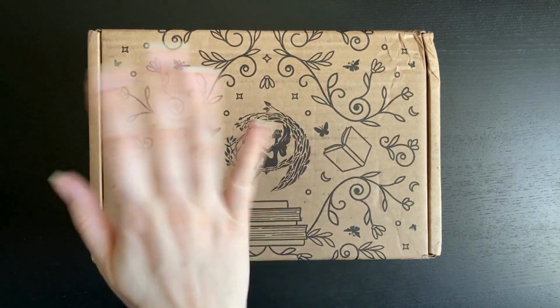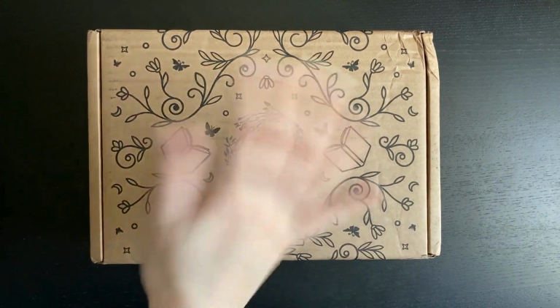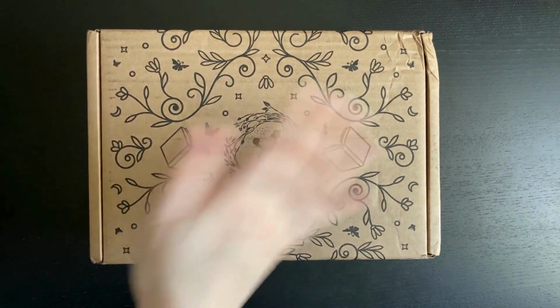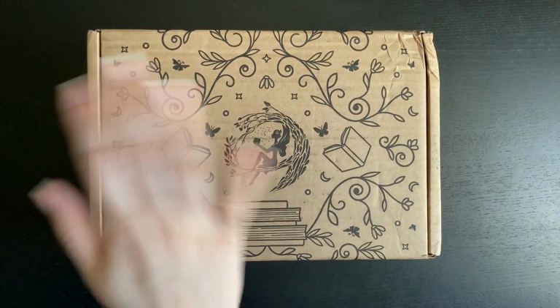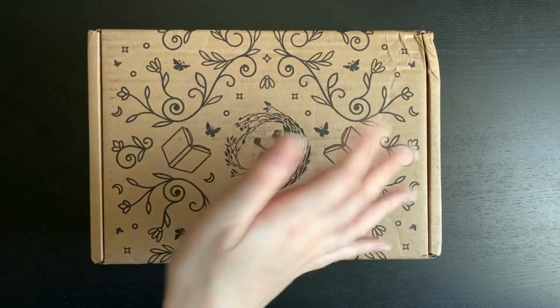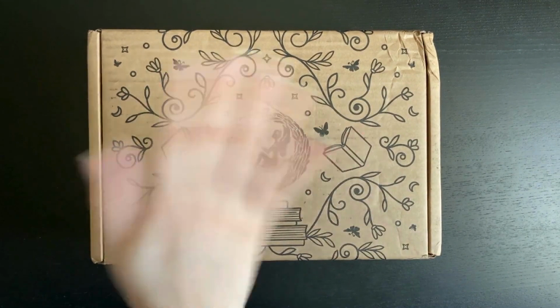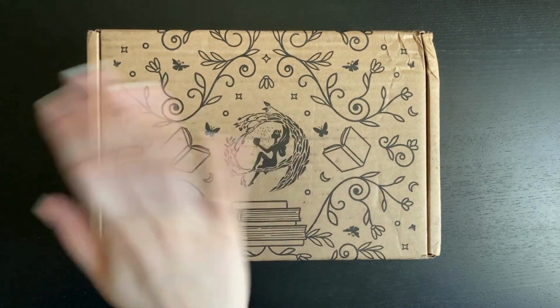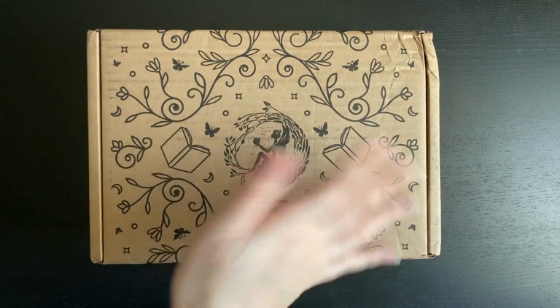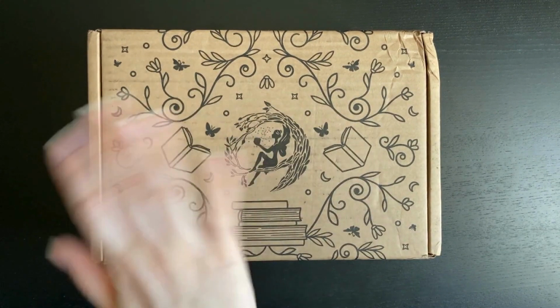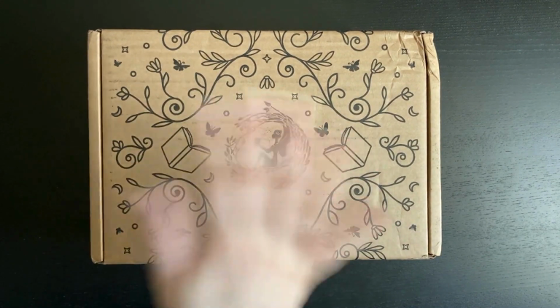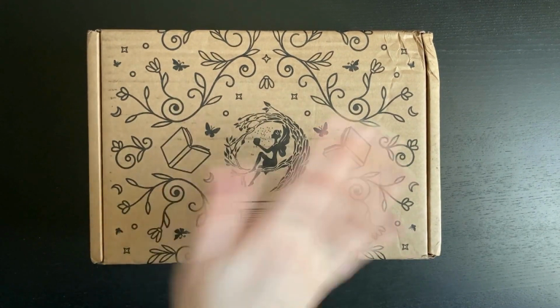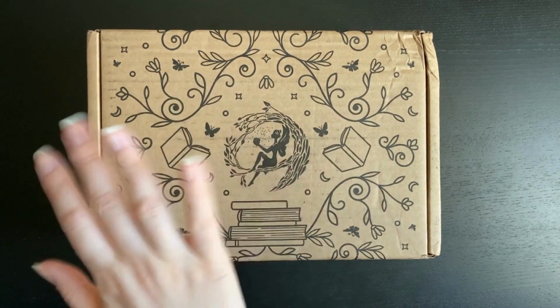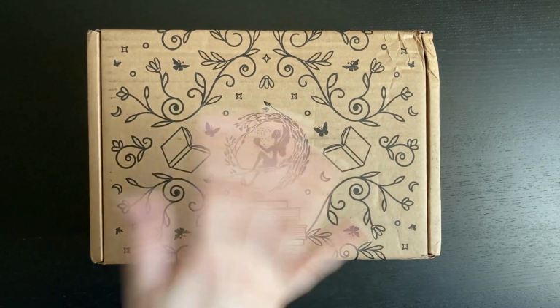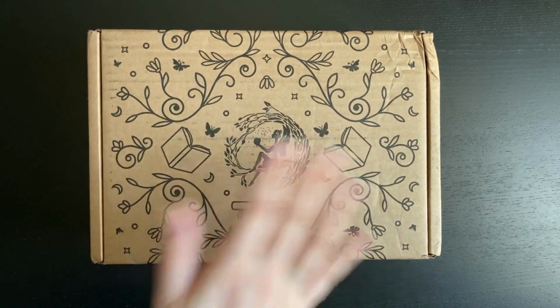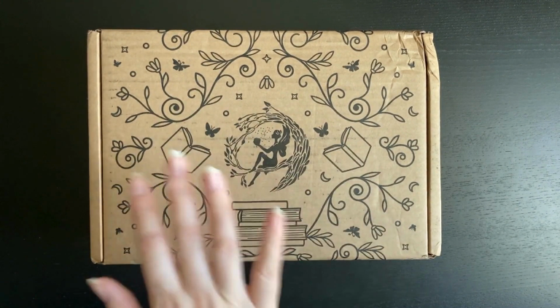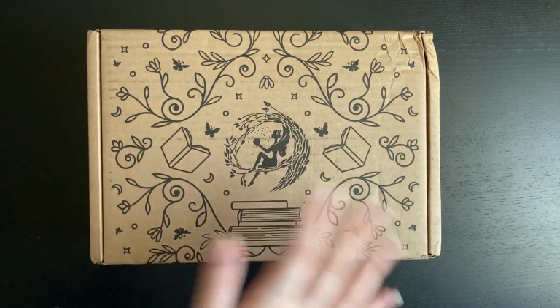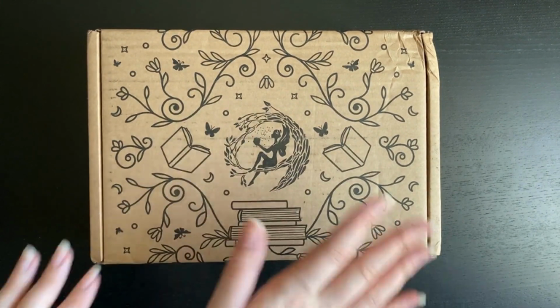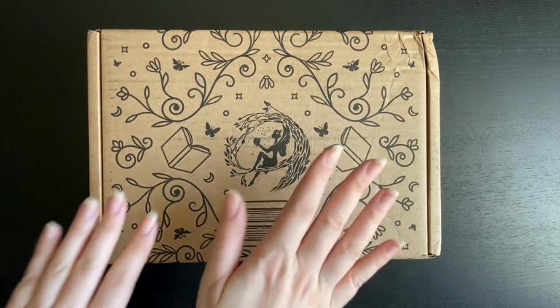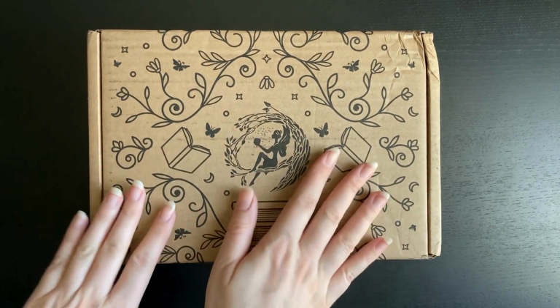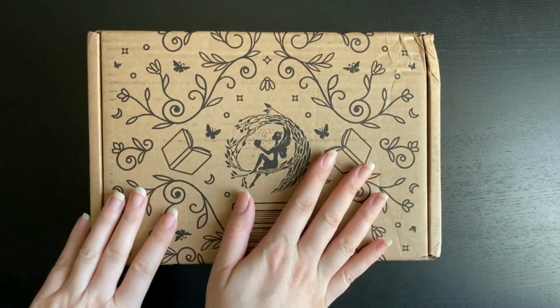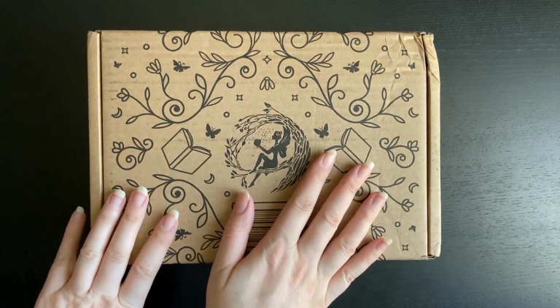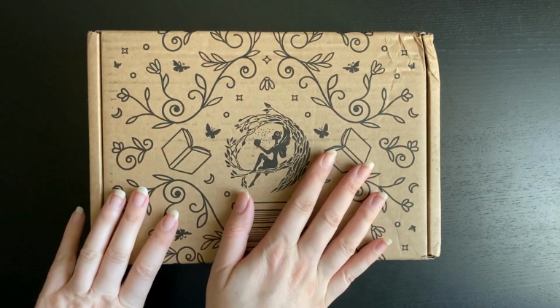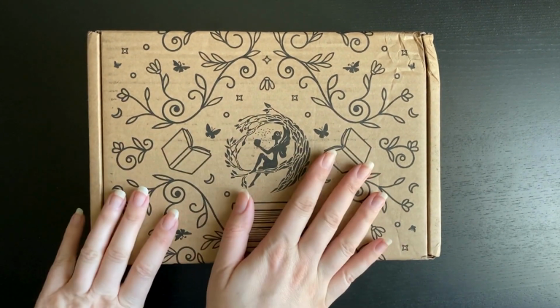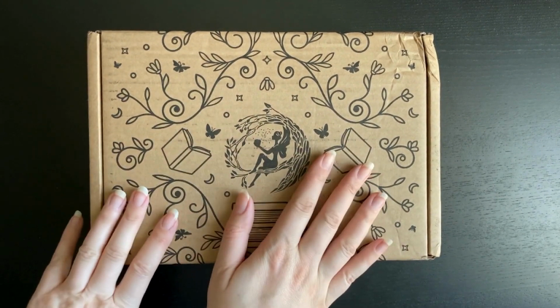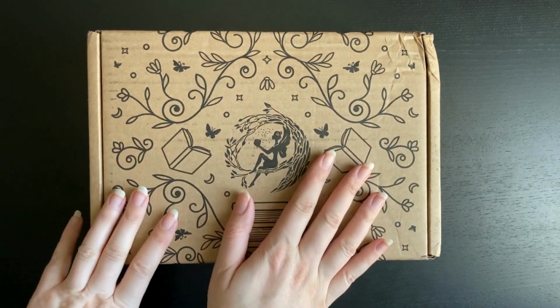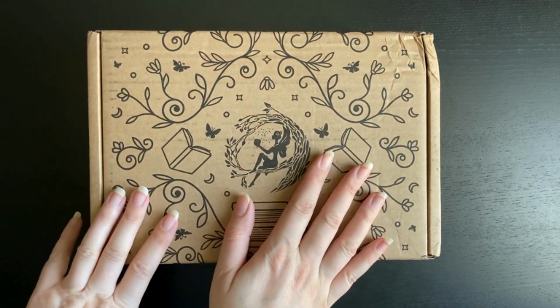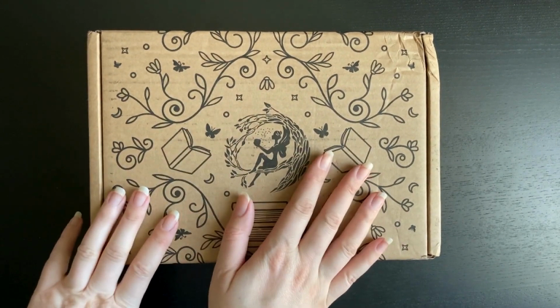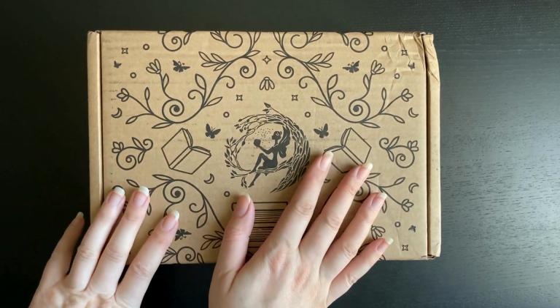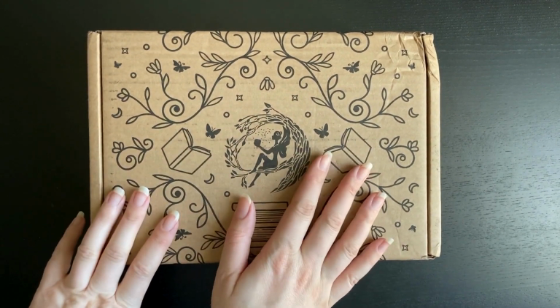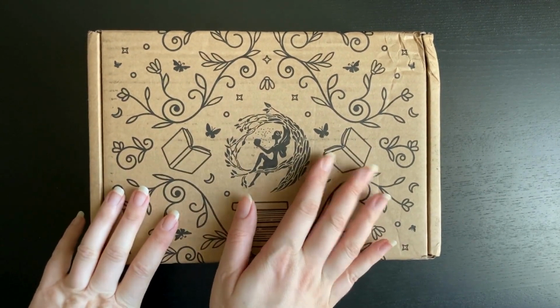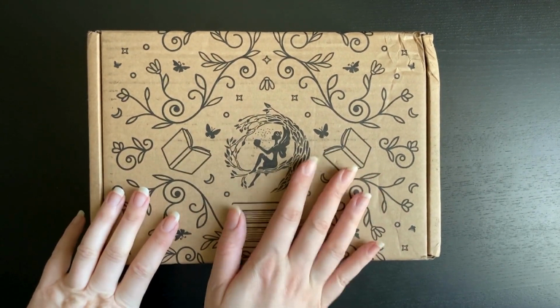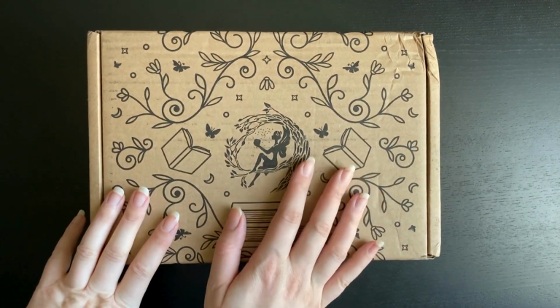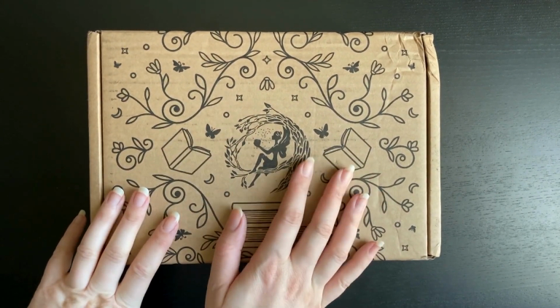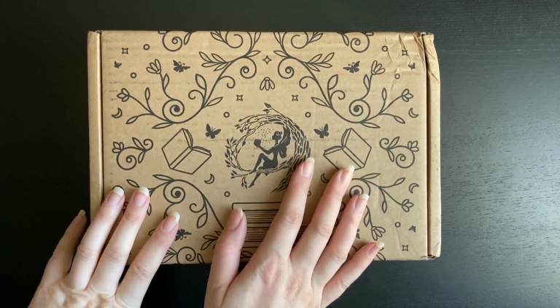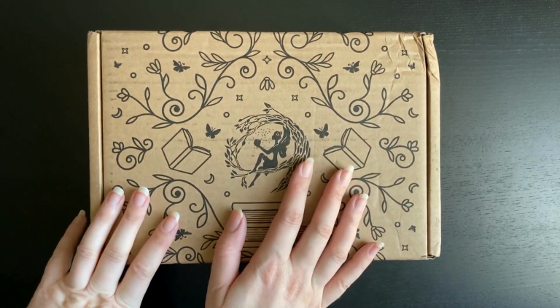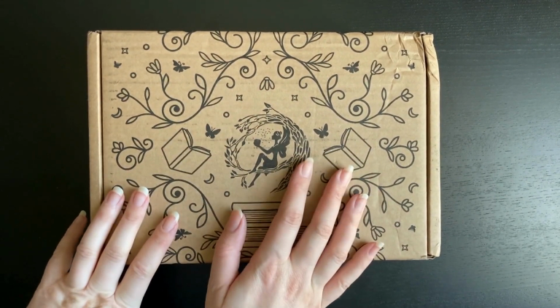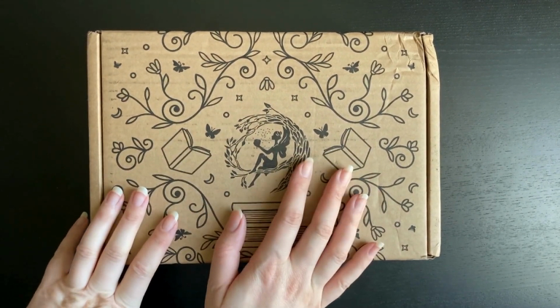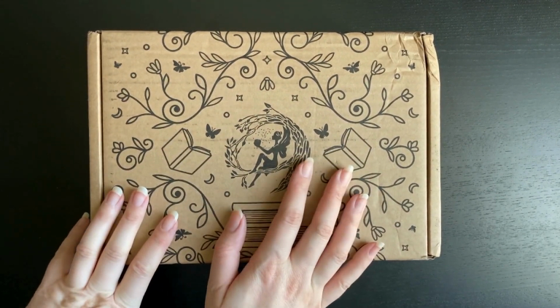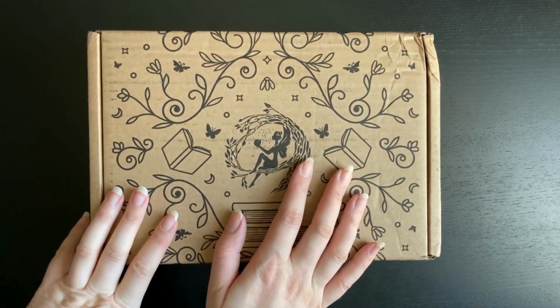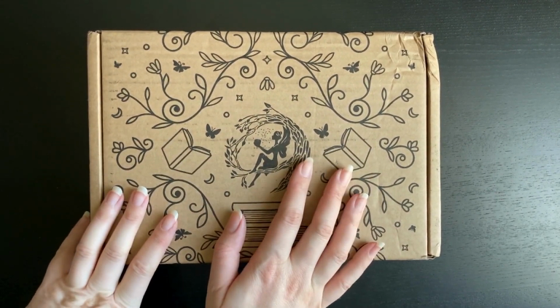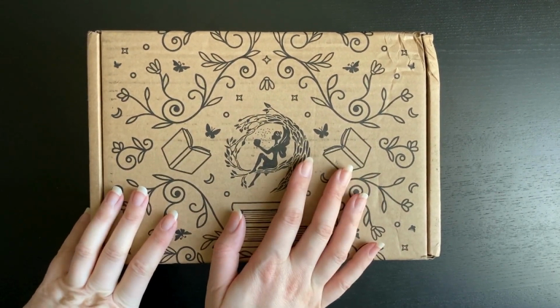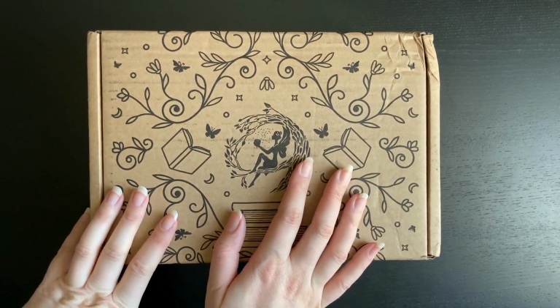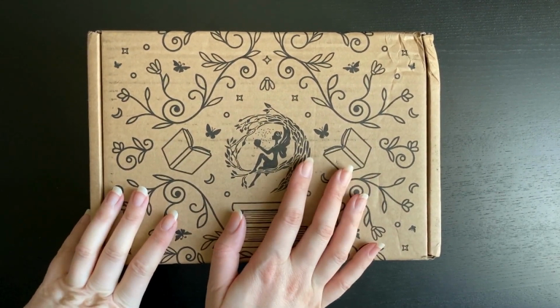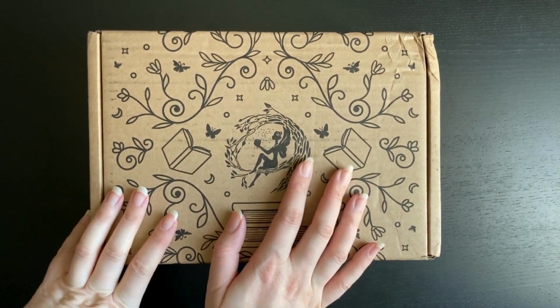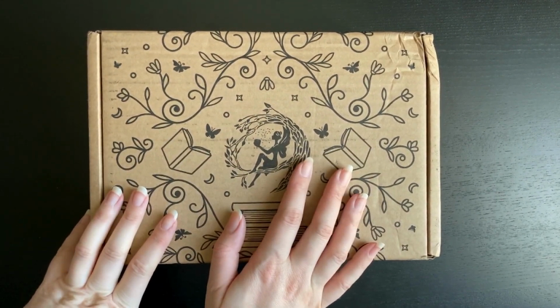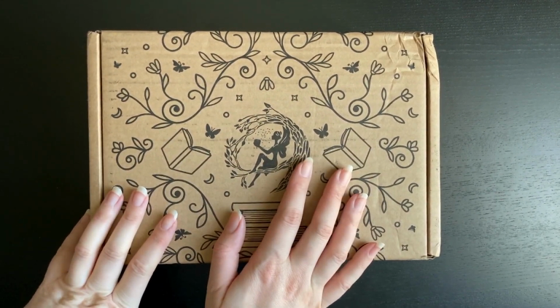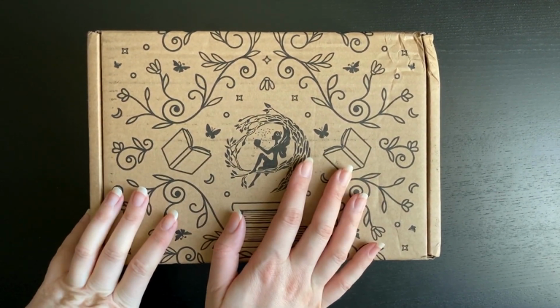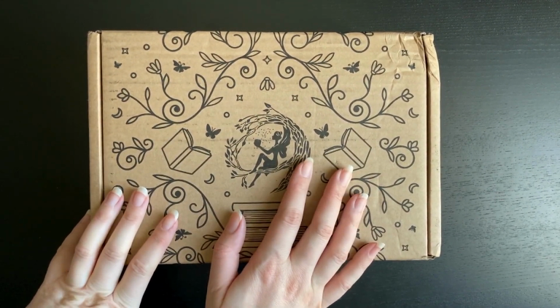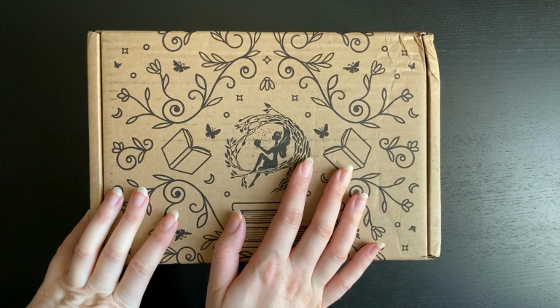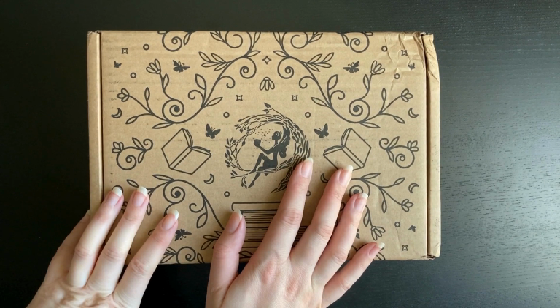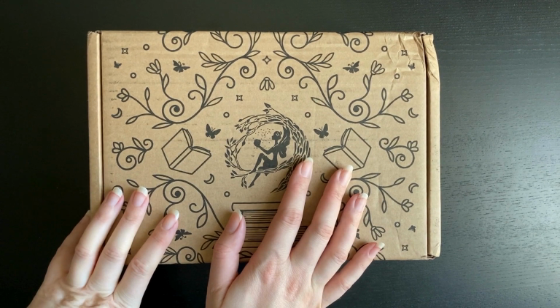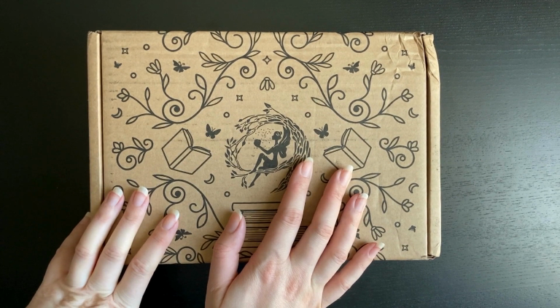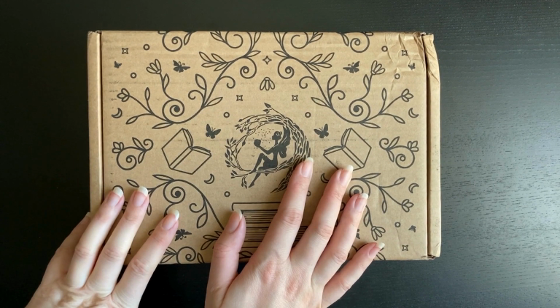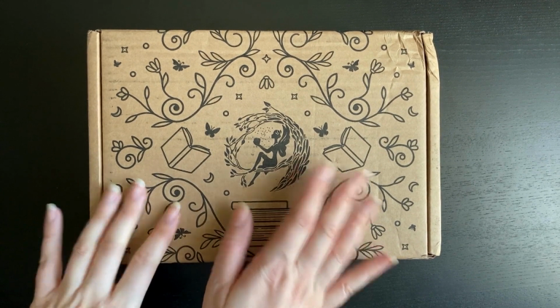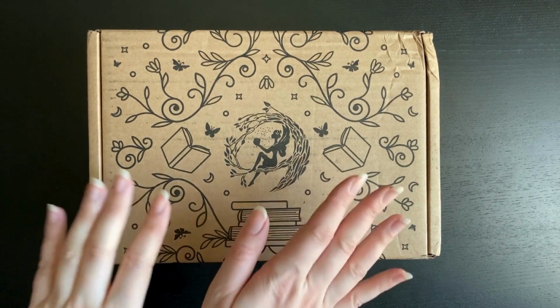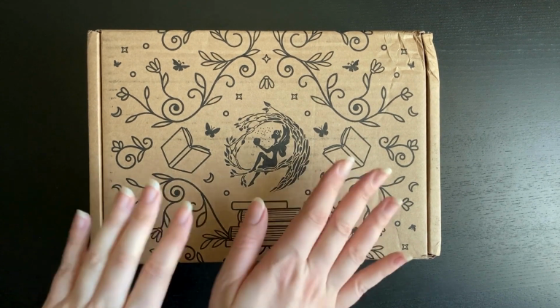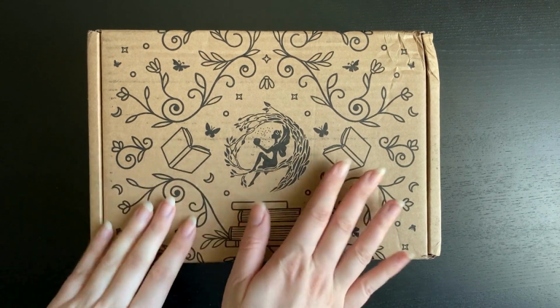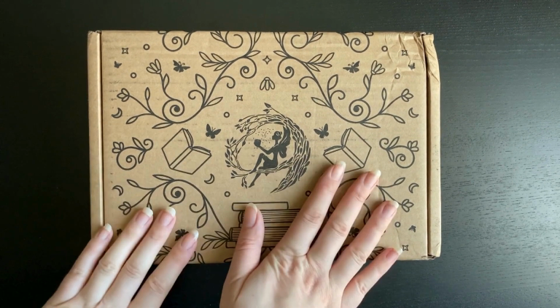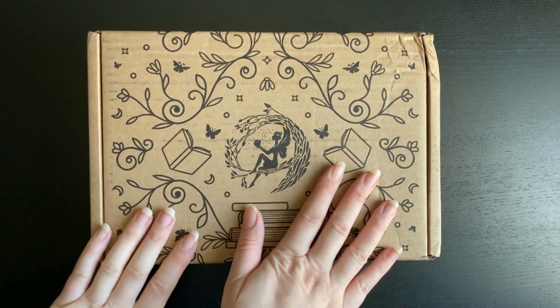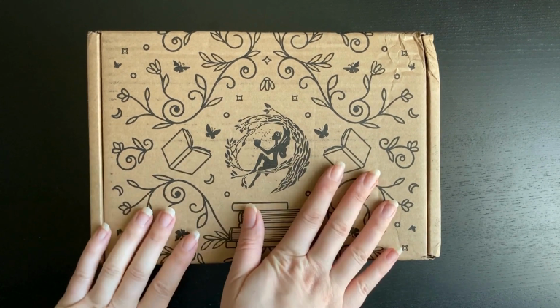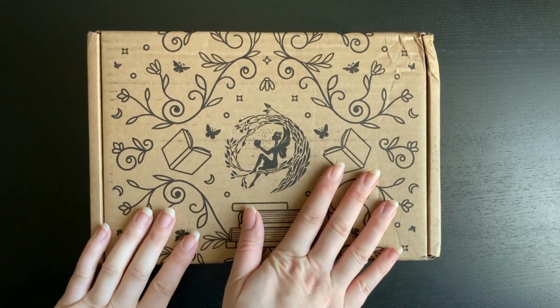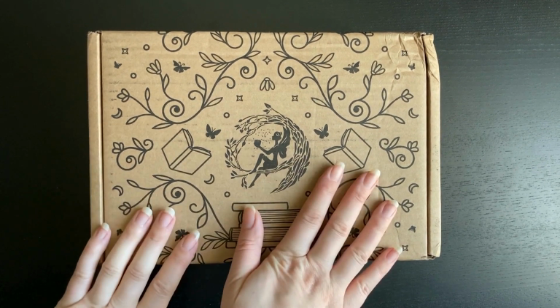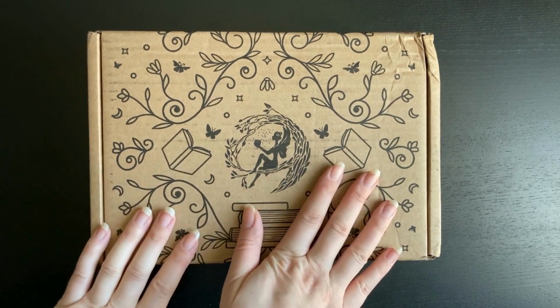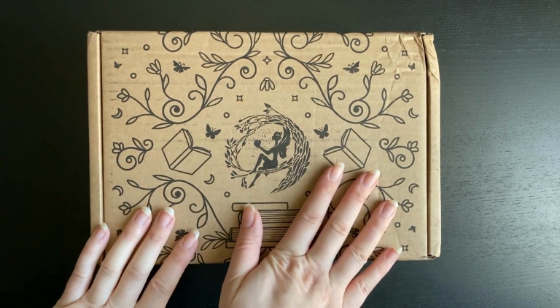Hi everyone, it's Jay here and this is the Fairyloot YA and adult box, so let's see what's inside.